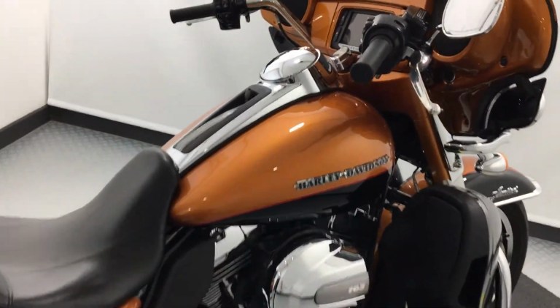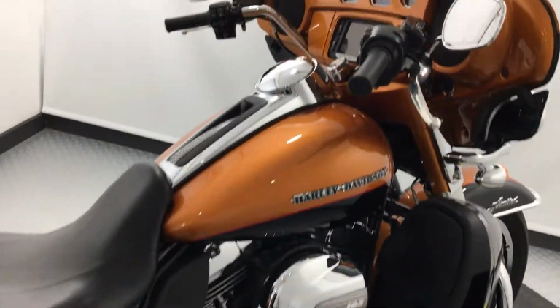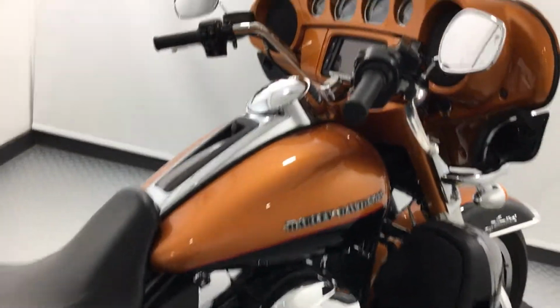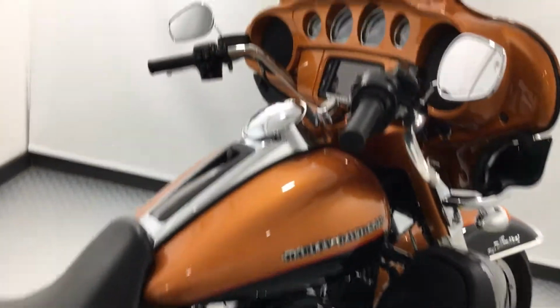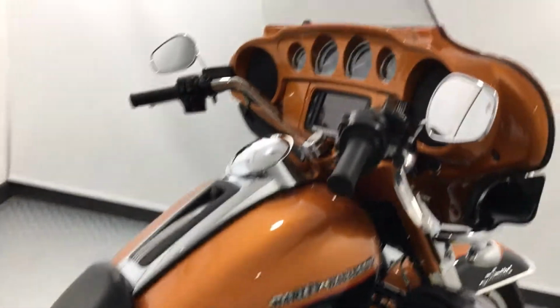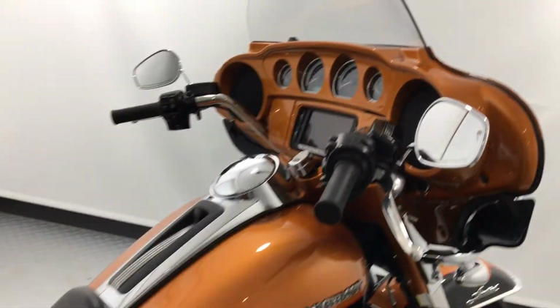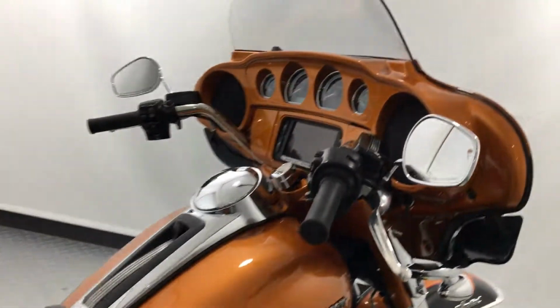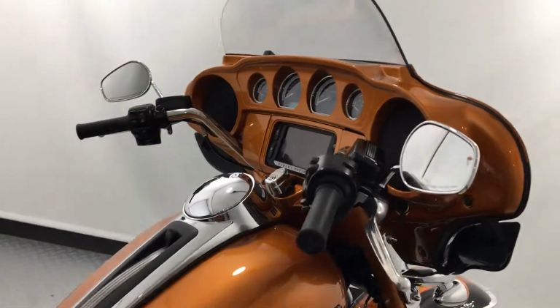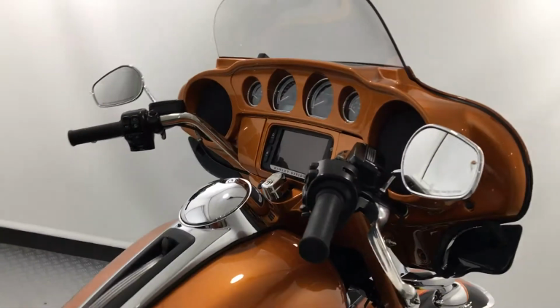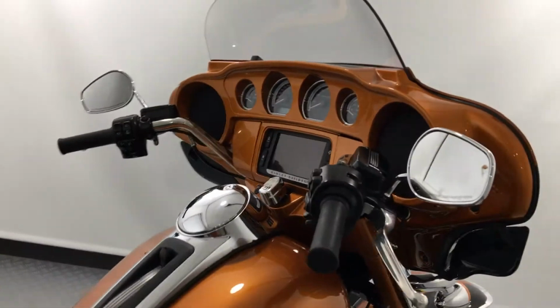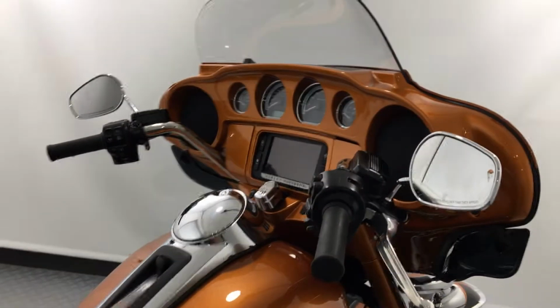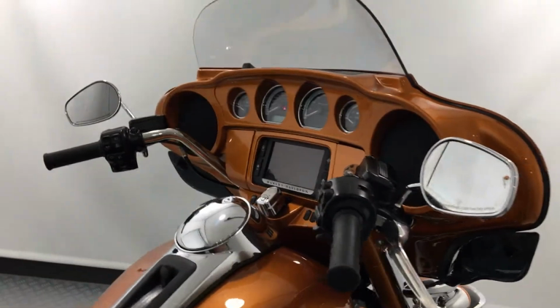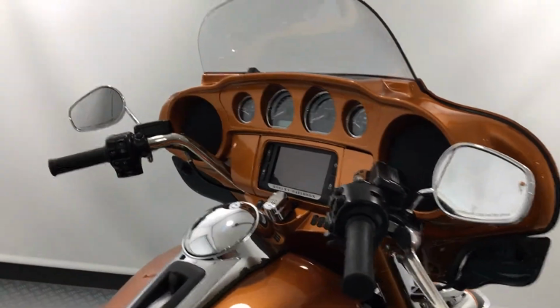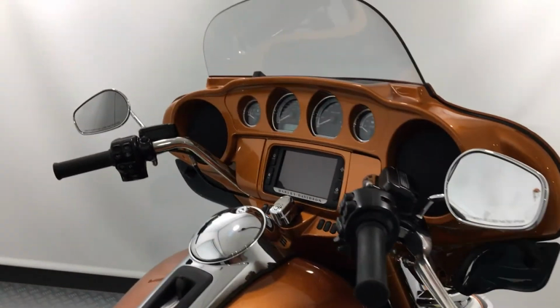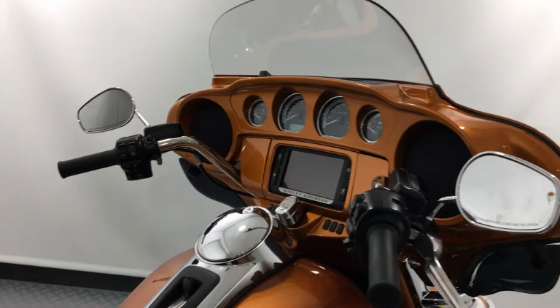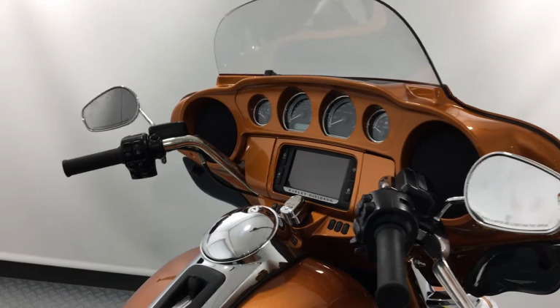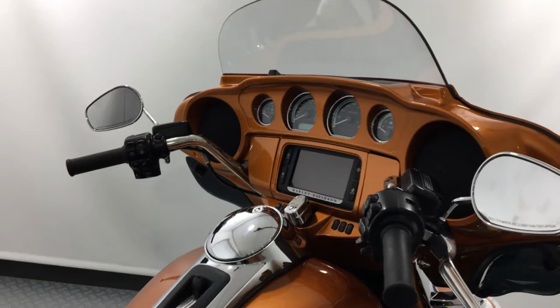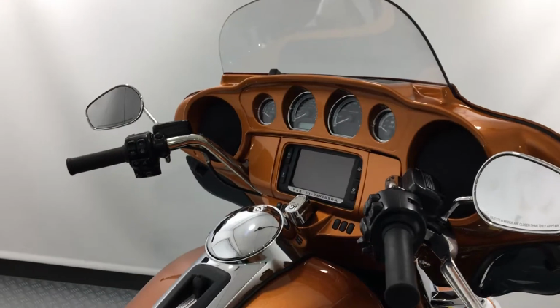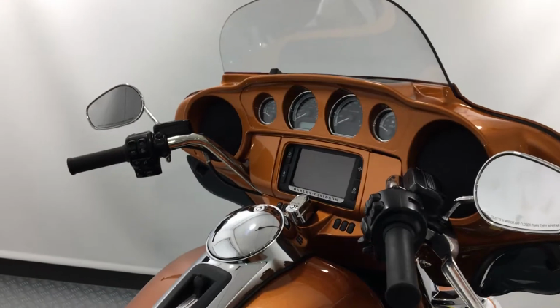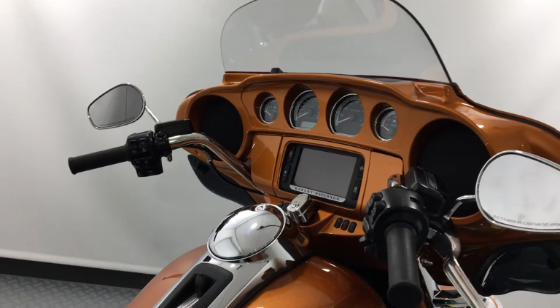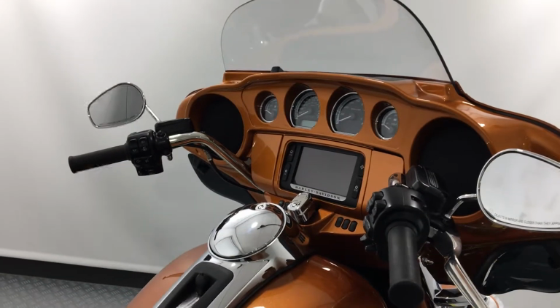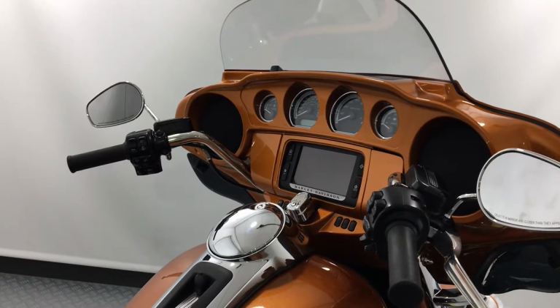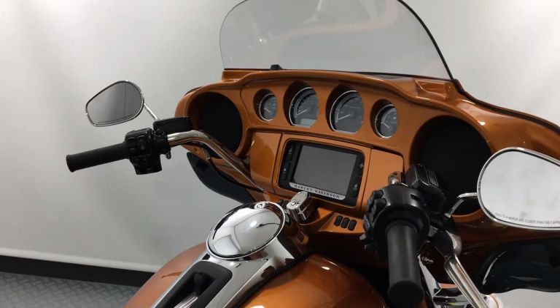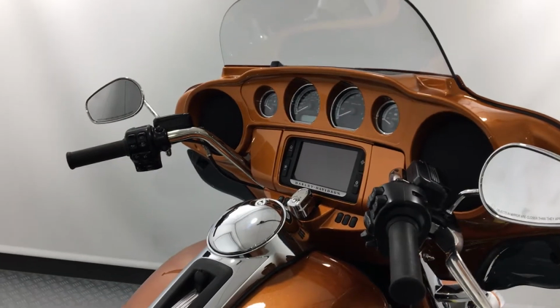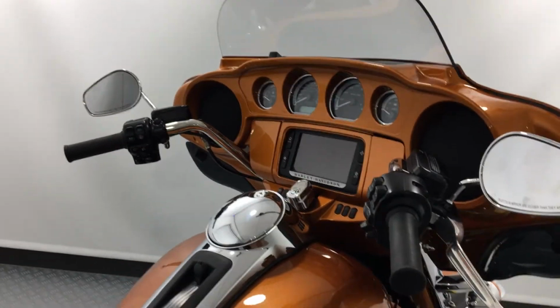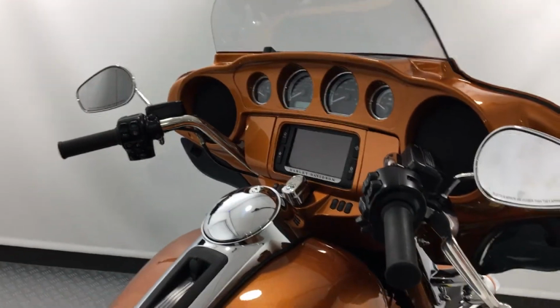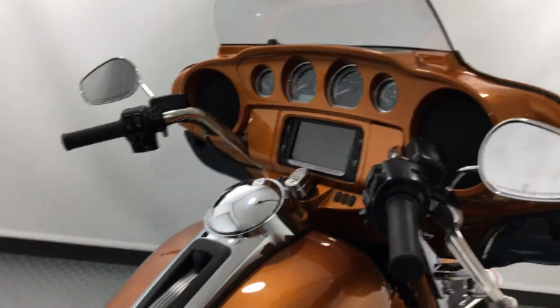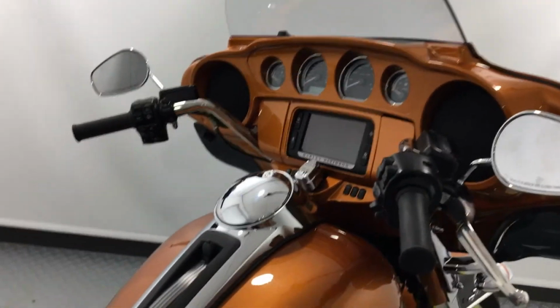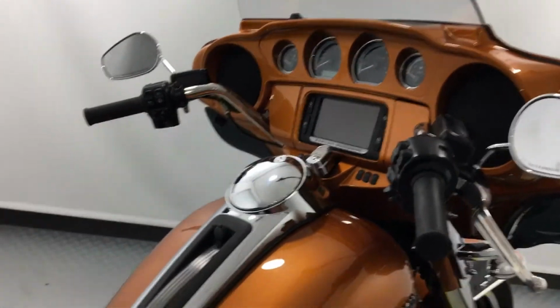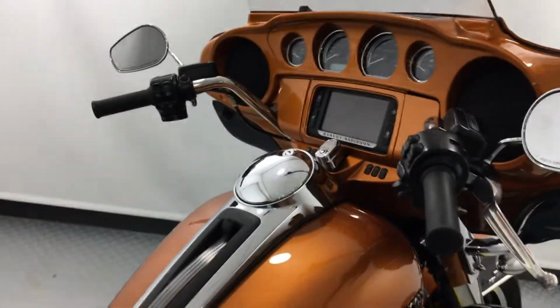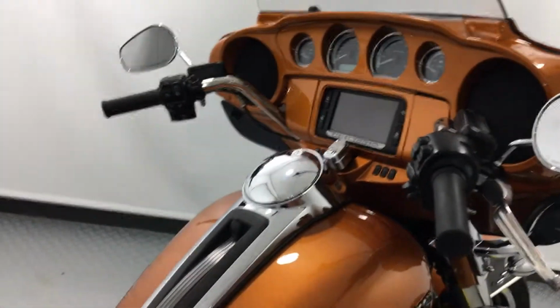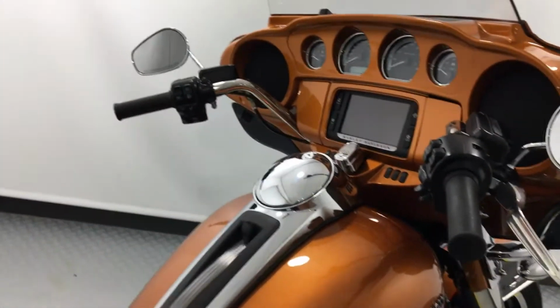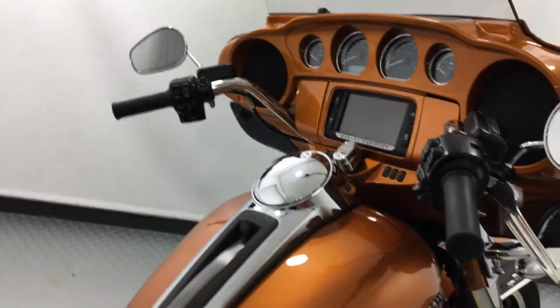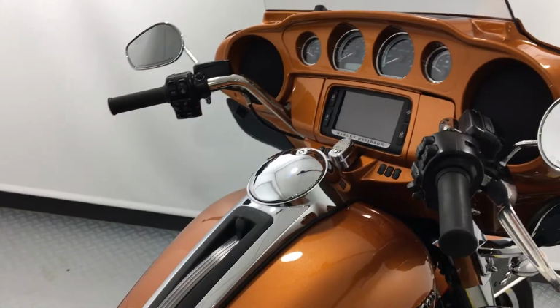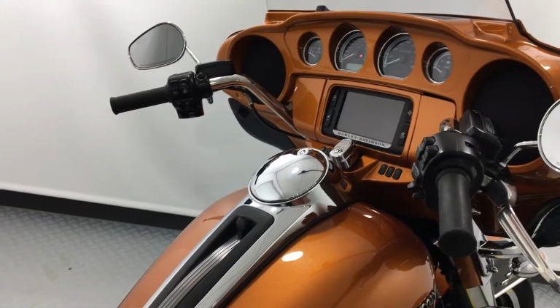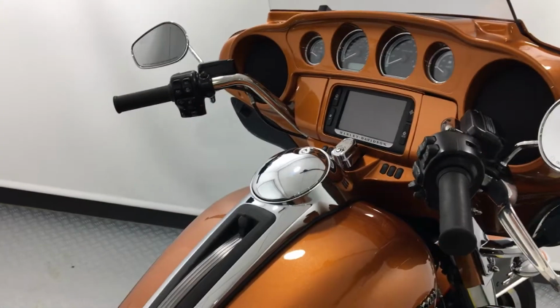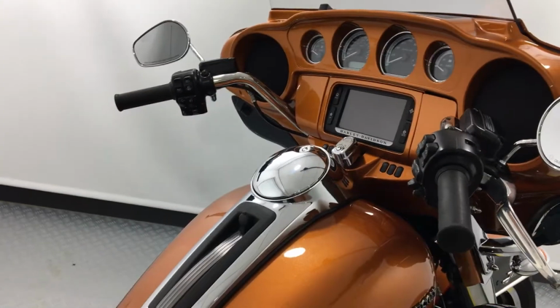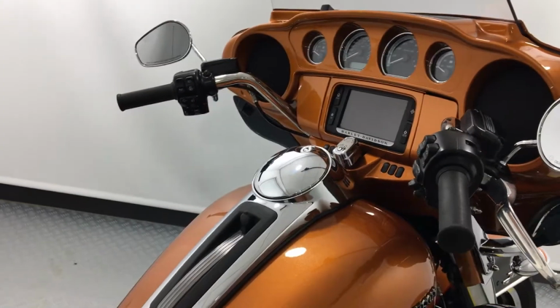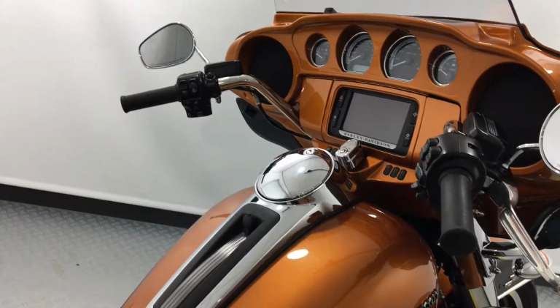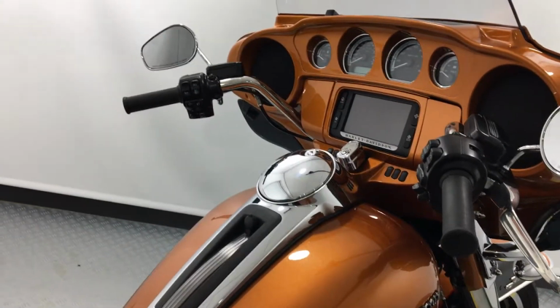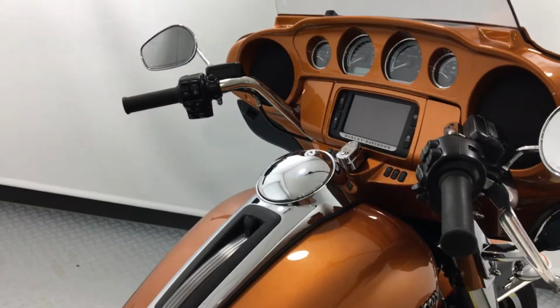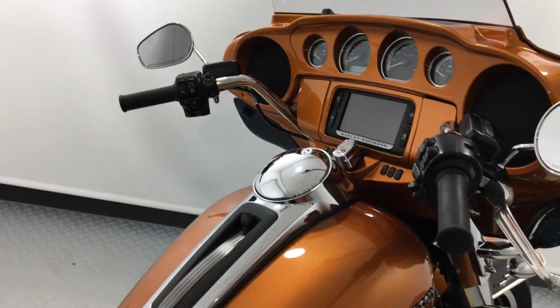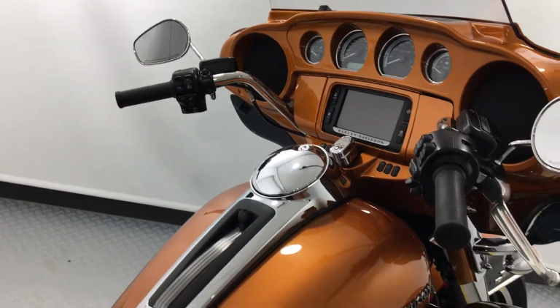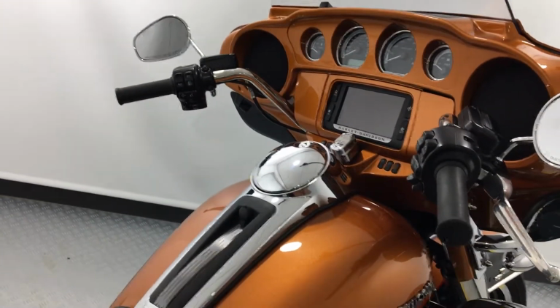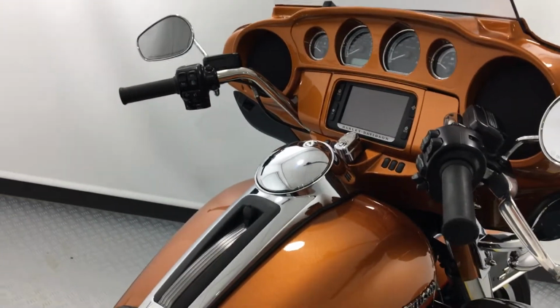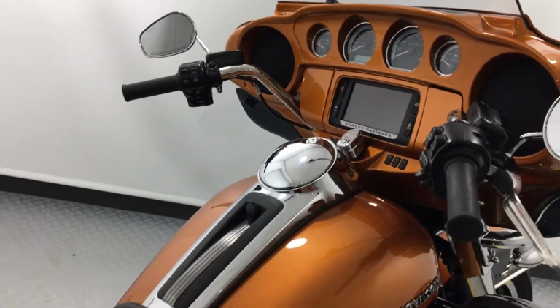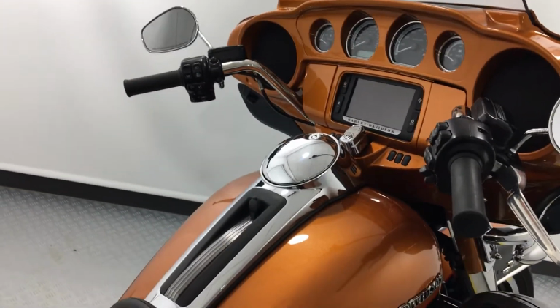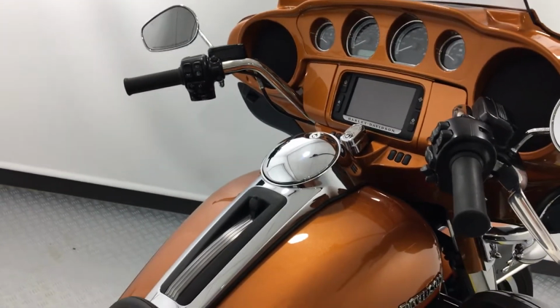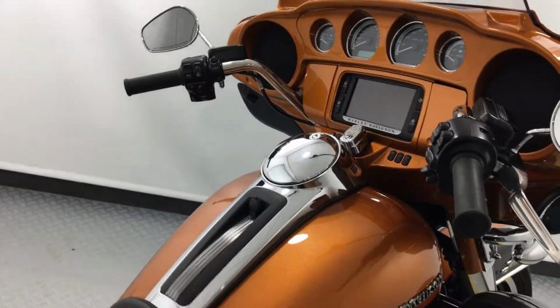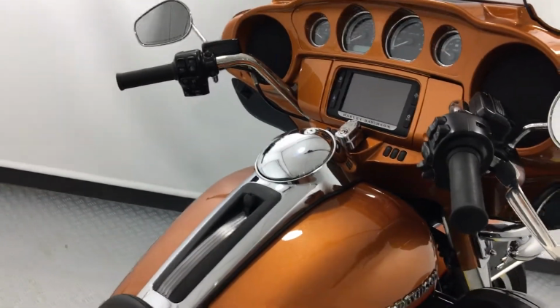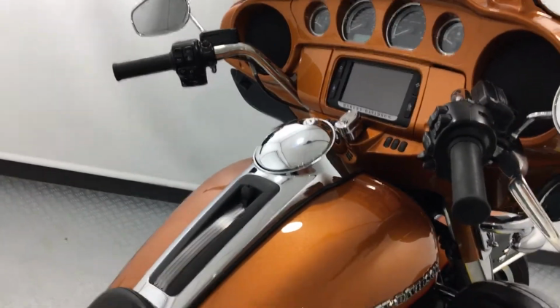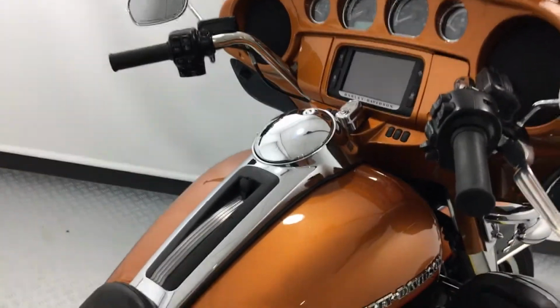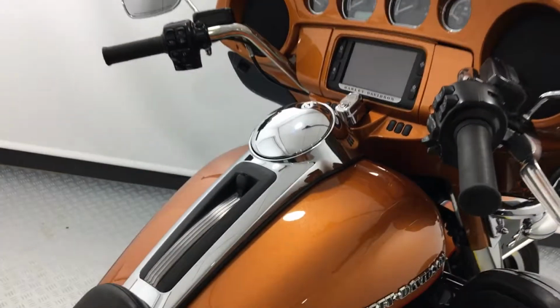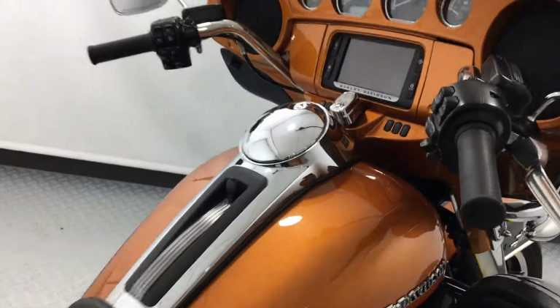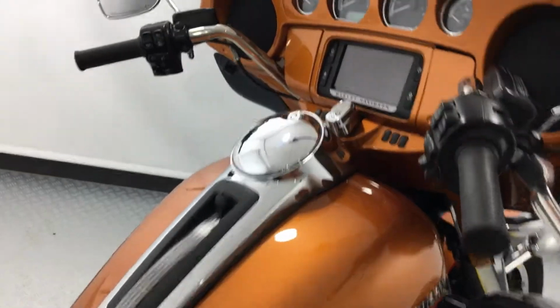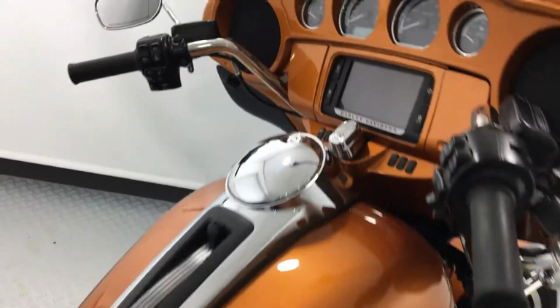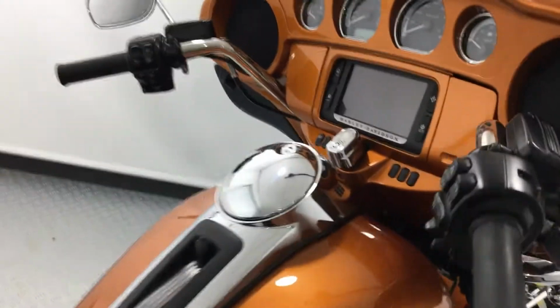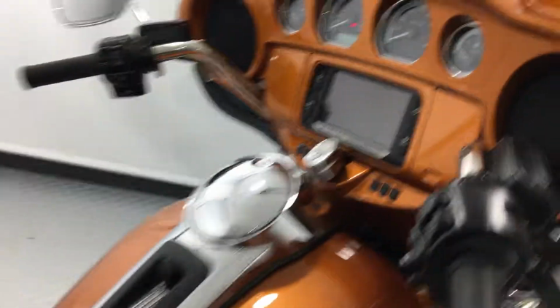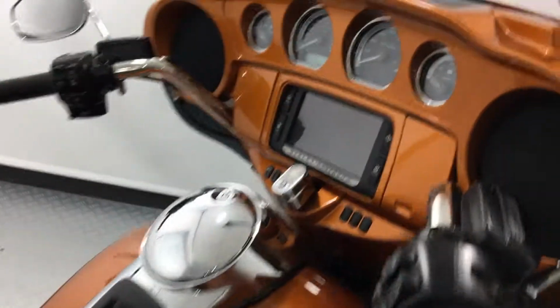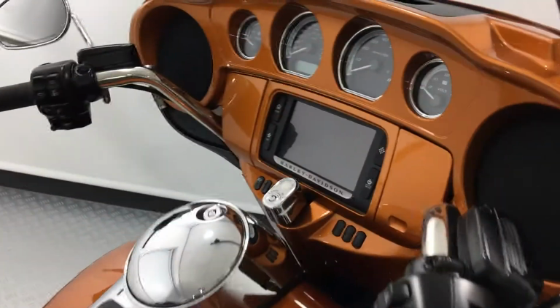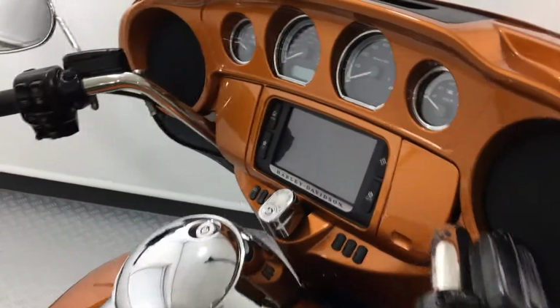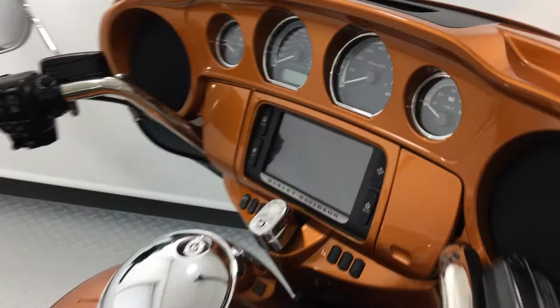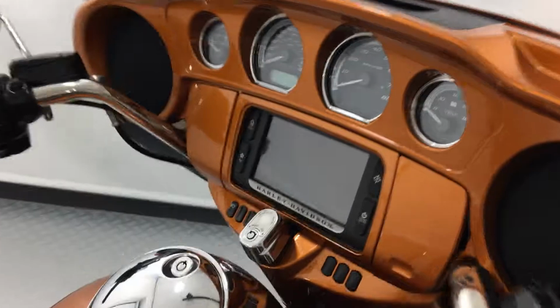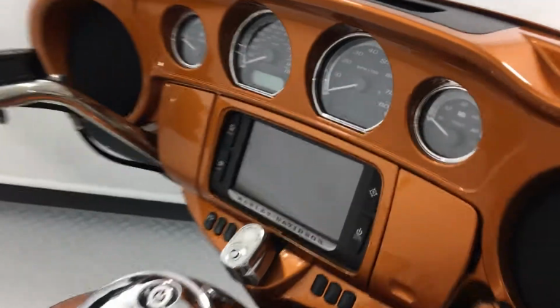It's even colour-coded on the inside of the fairing. It's a two-owner bike on a 64 plate, and let's just check out the mileage.